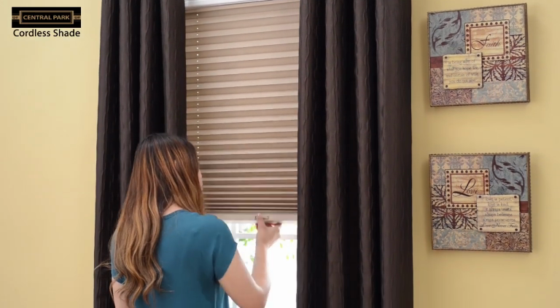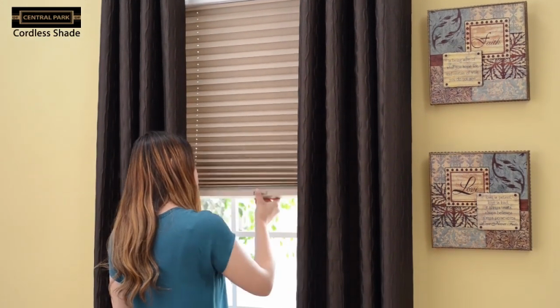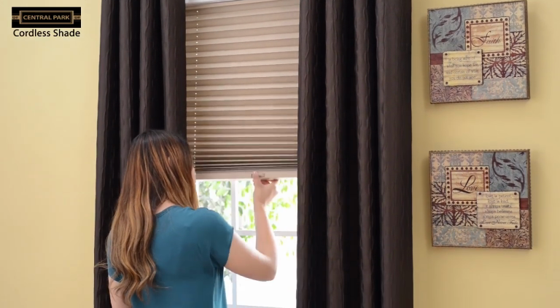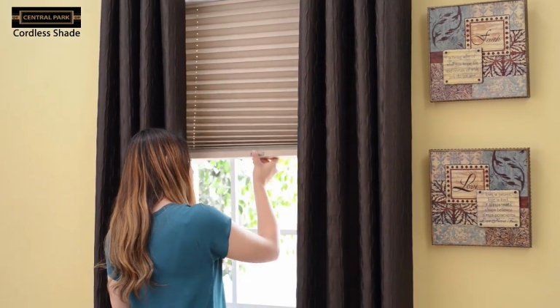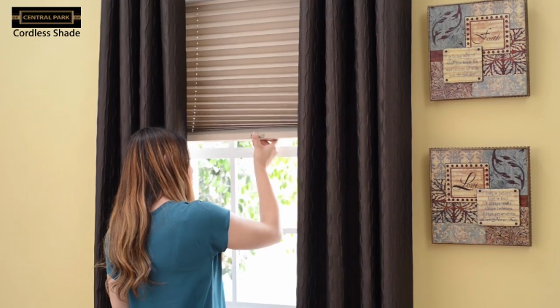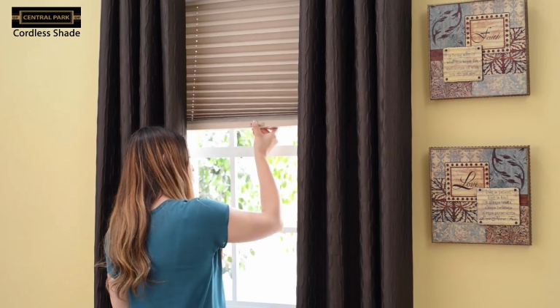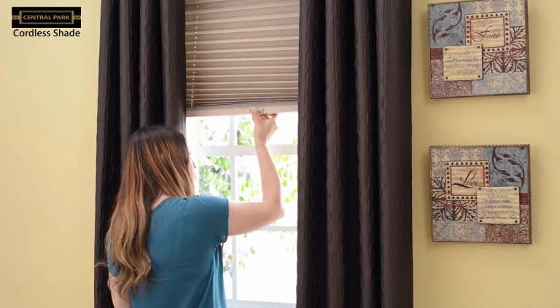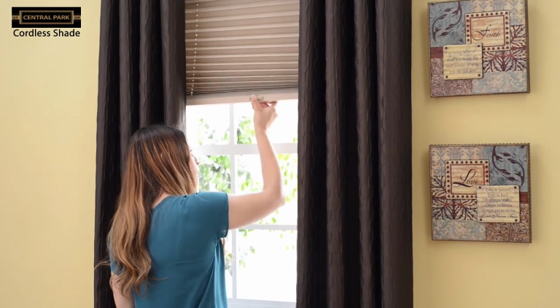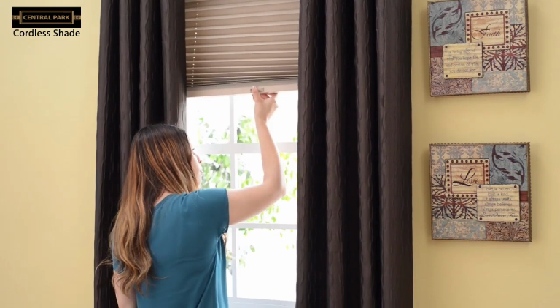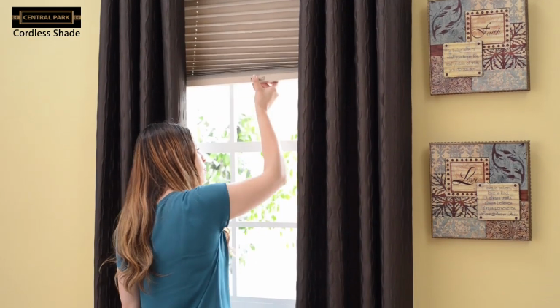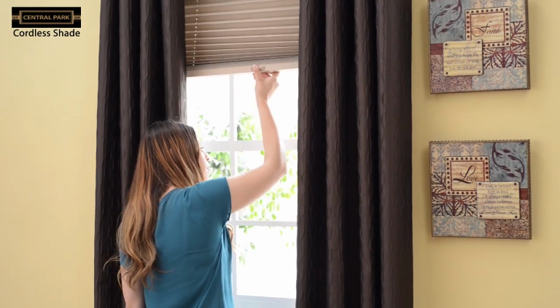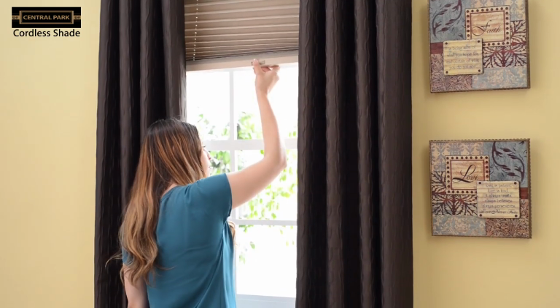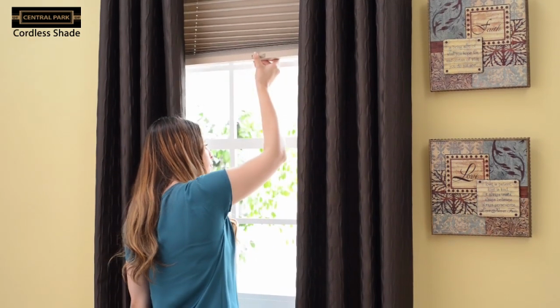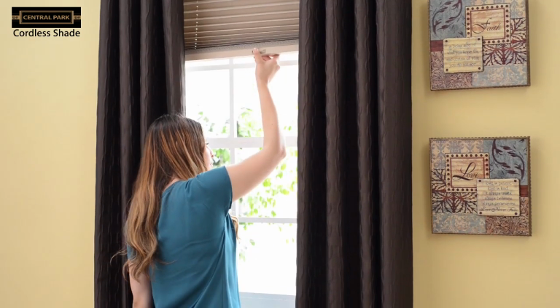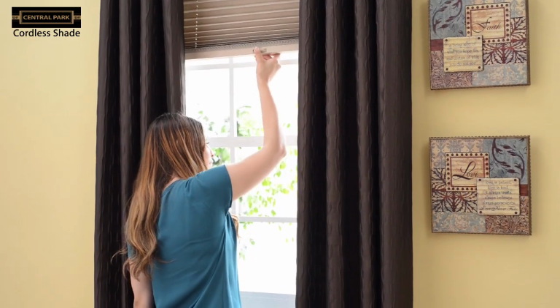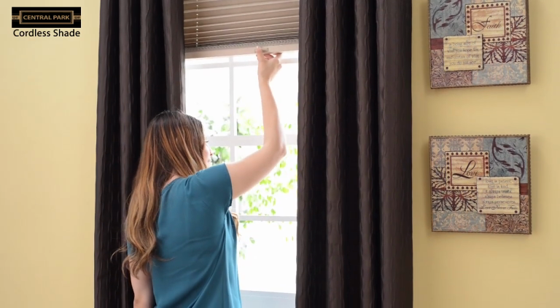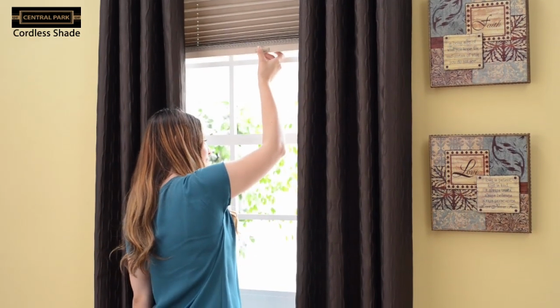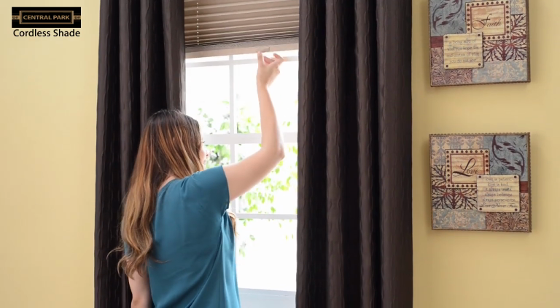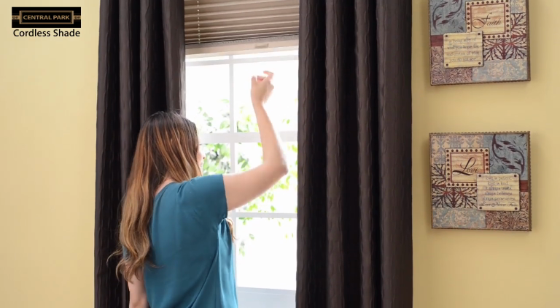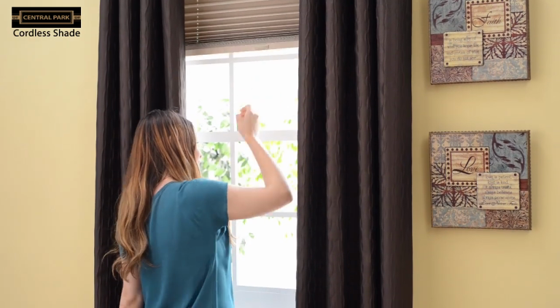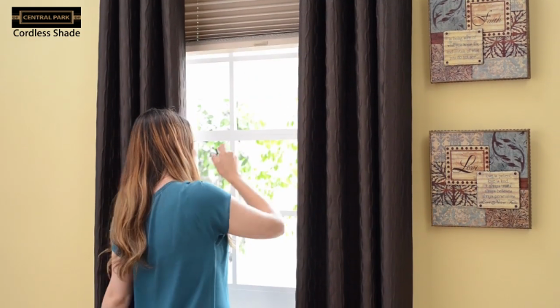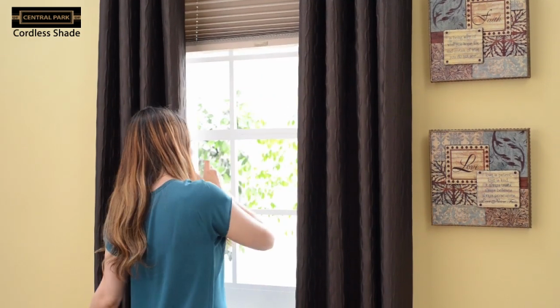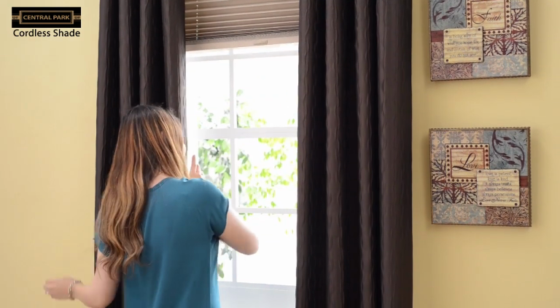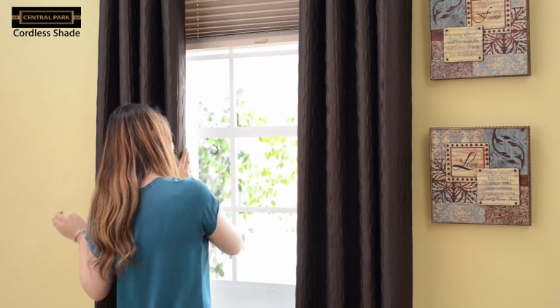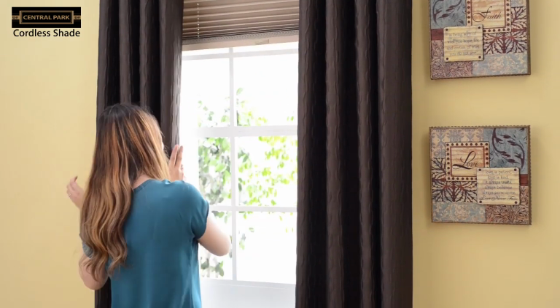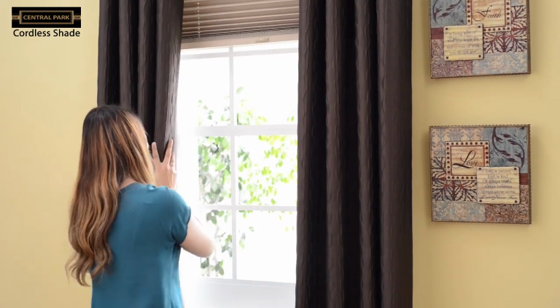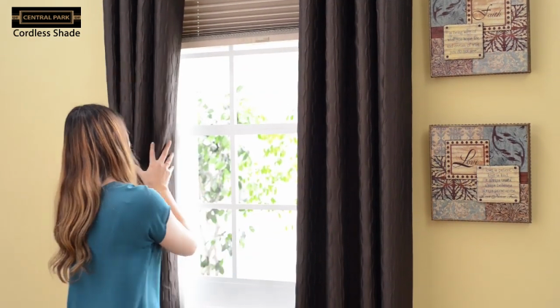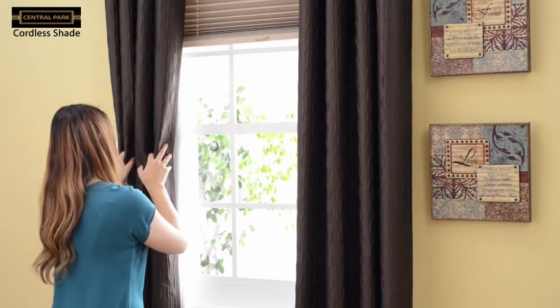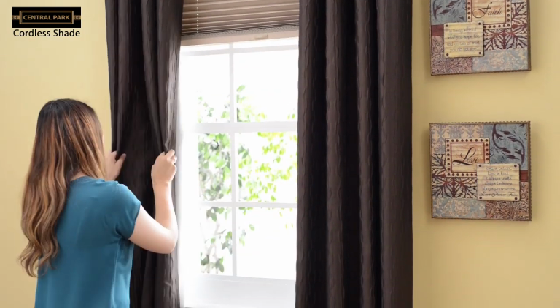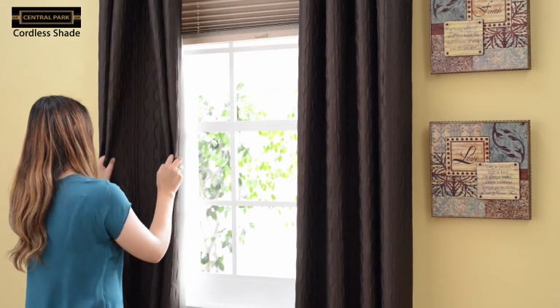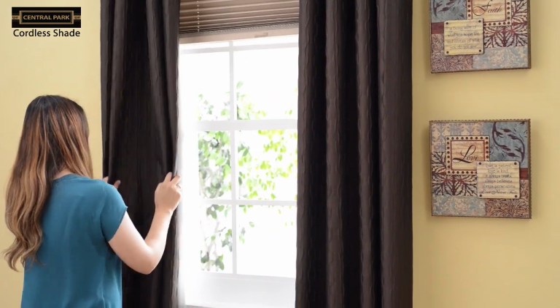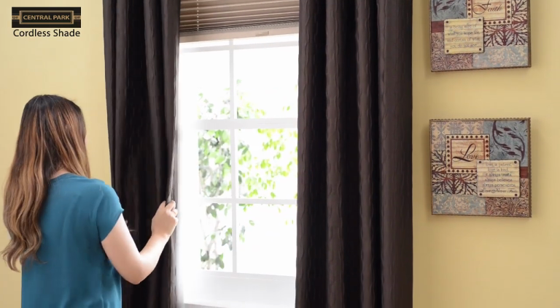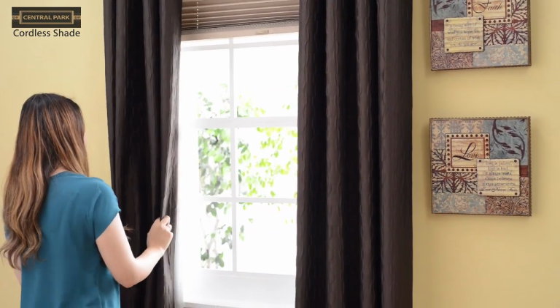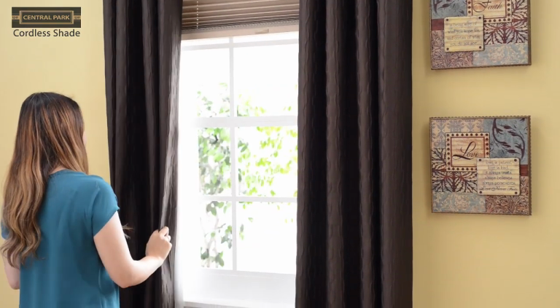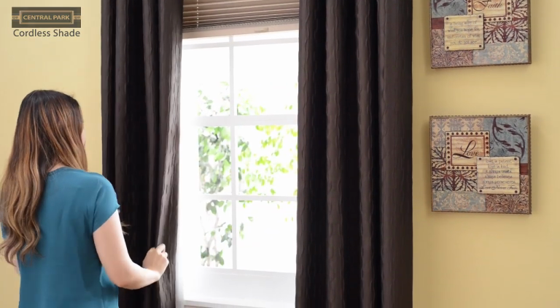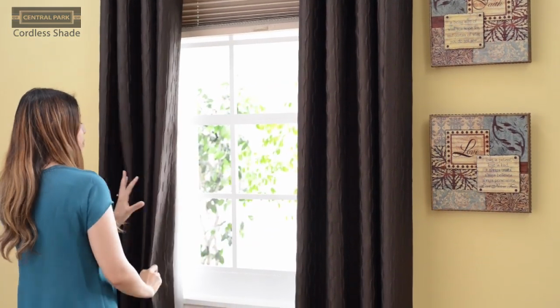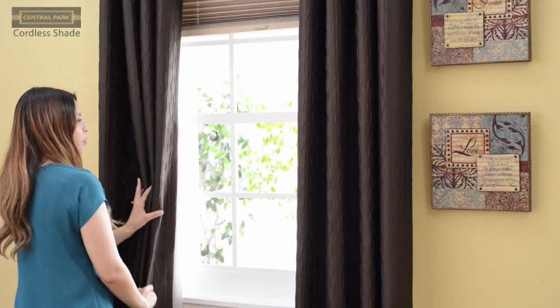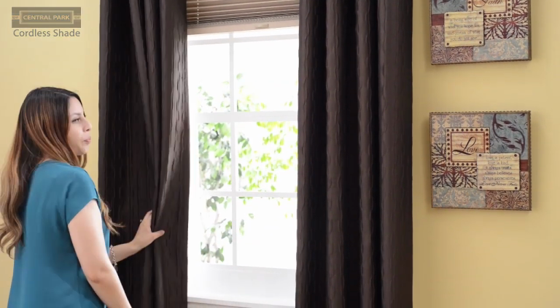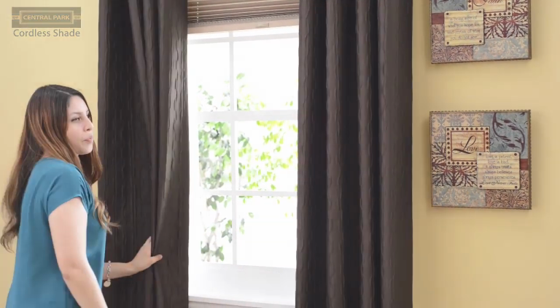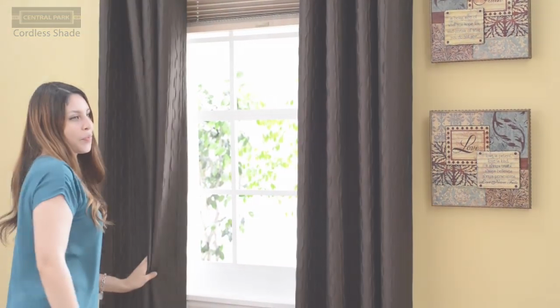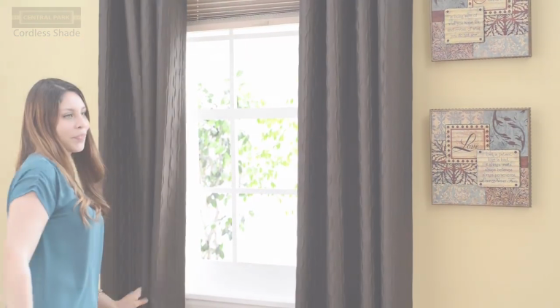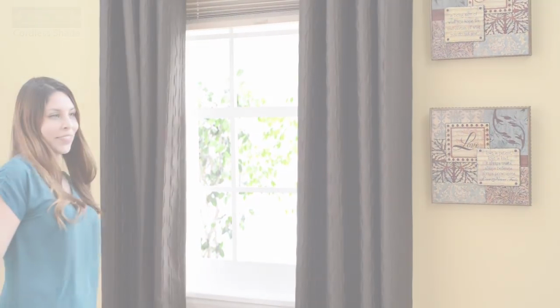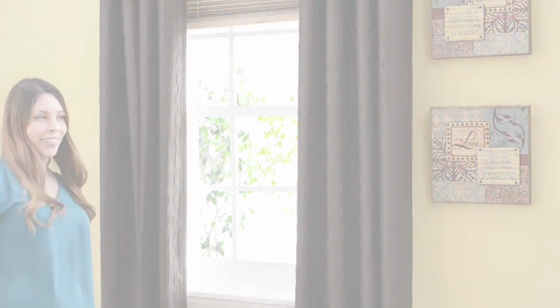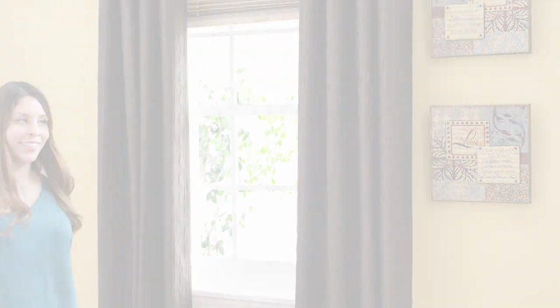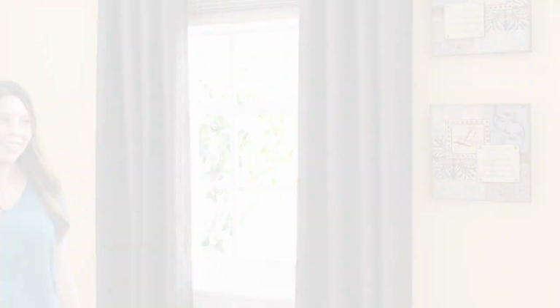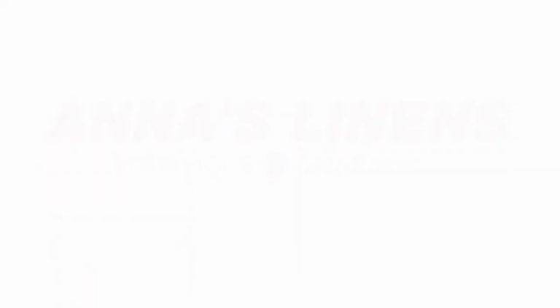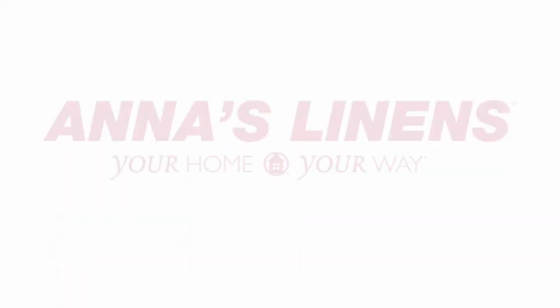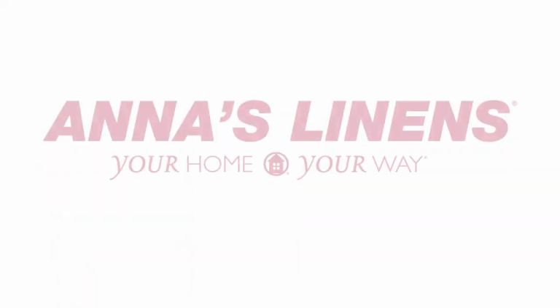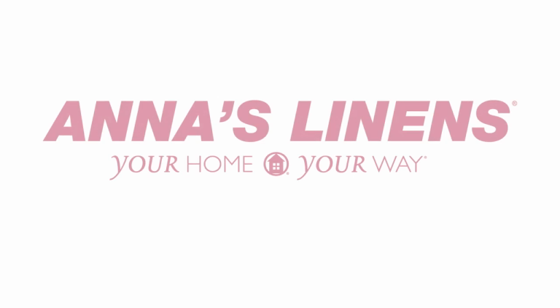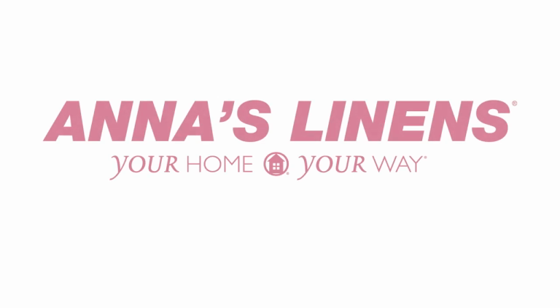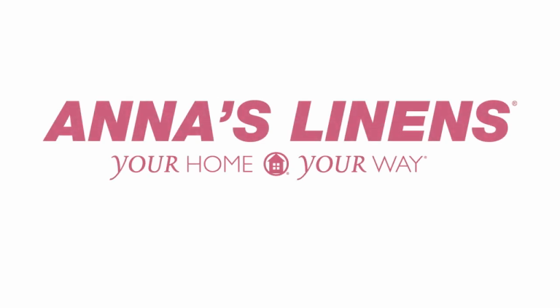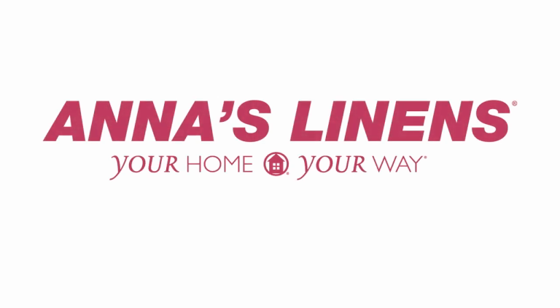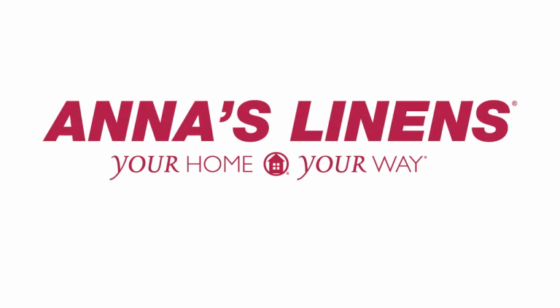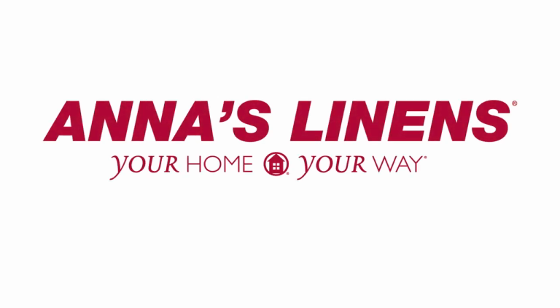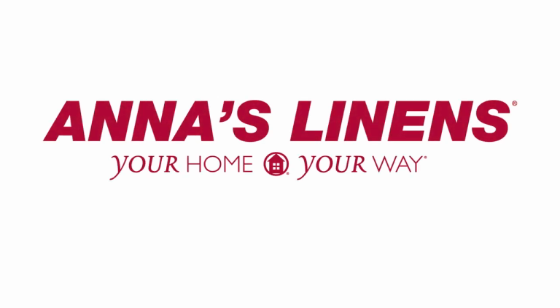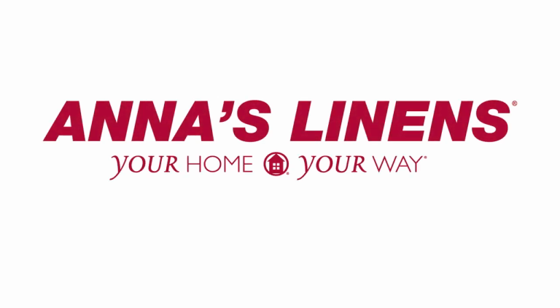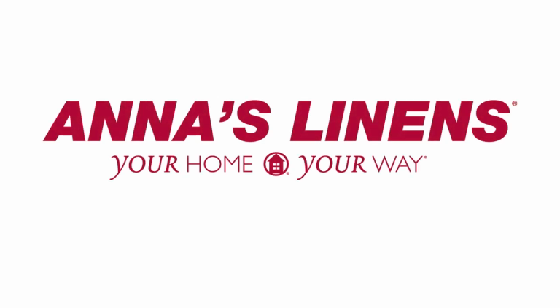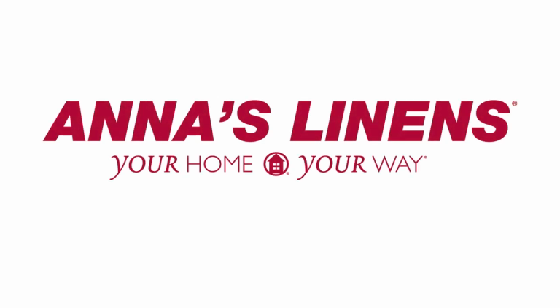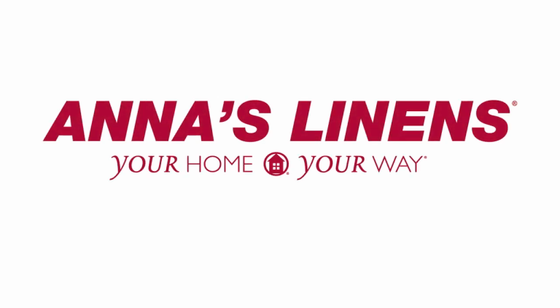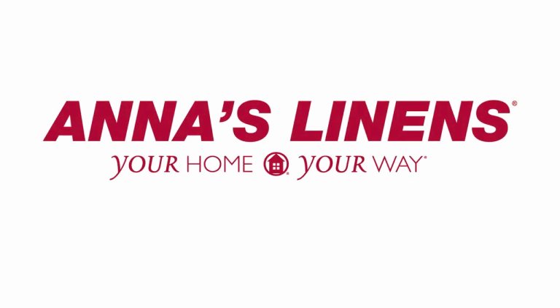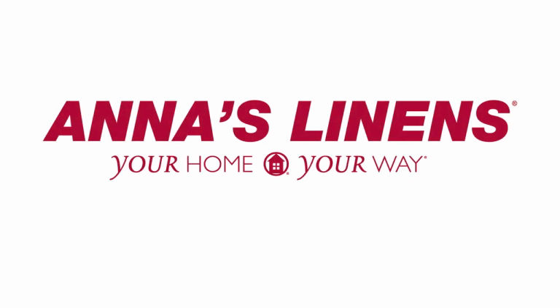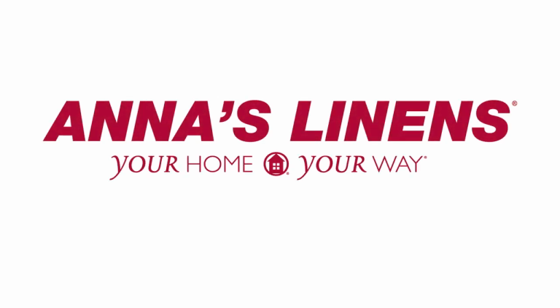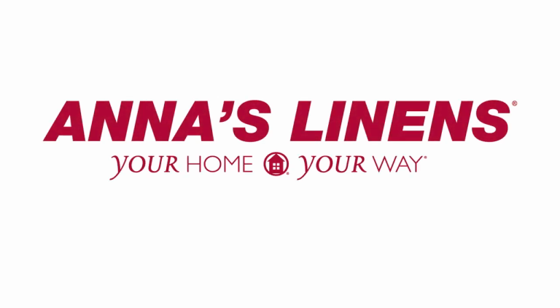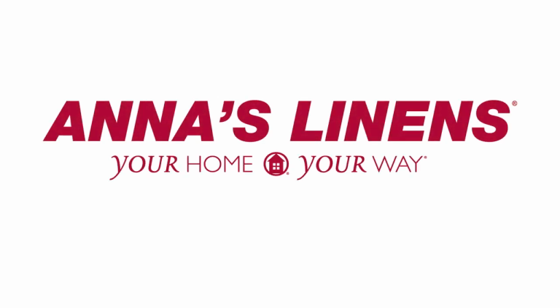You can also add window curtains for a fashionable layered look. The cordless shade with easy push button technology, available at Anna's.